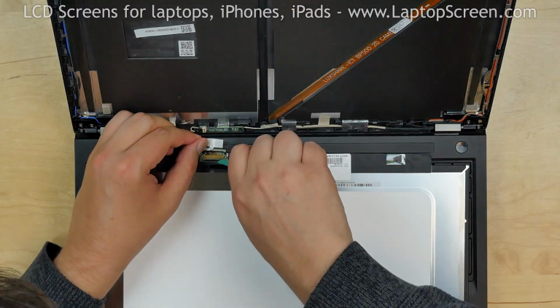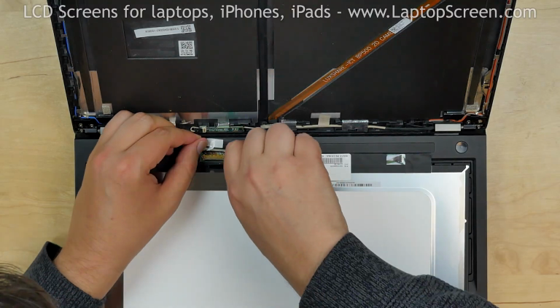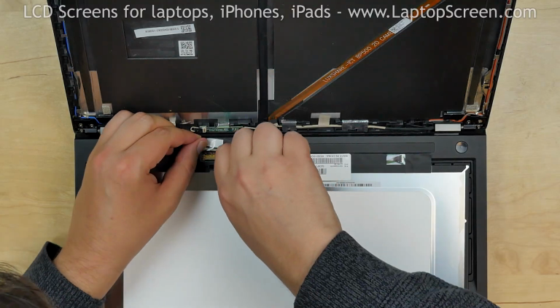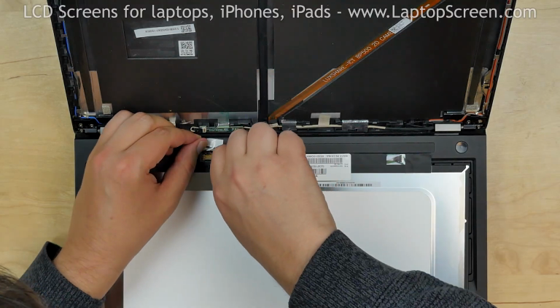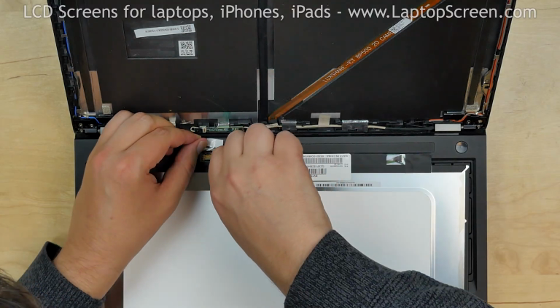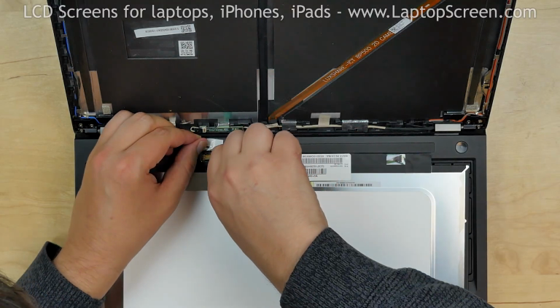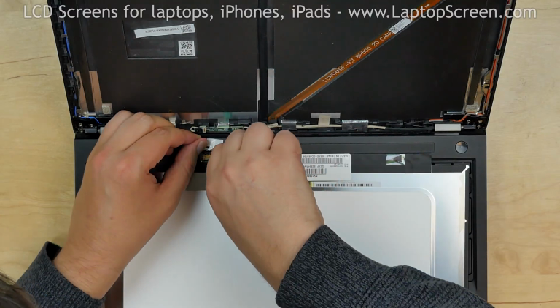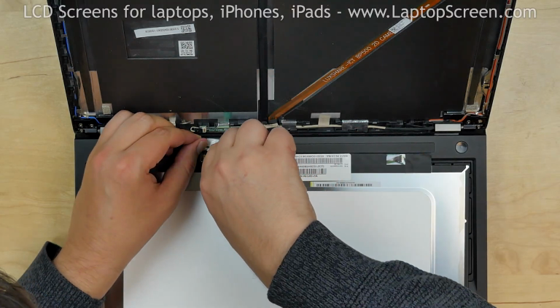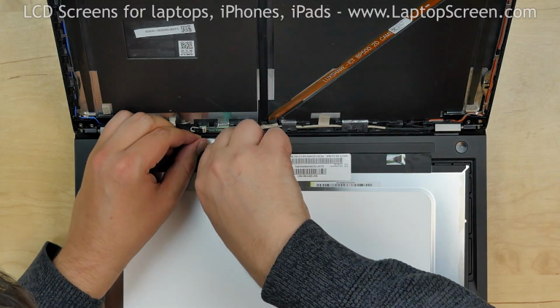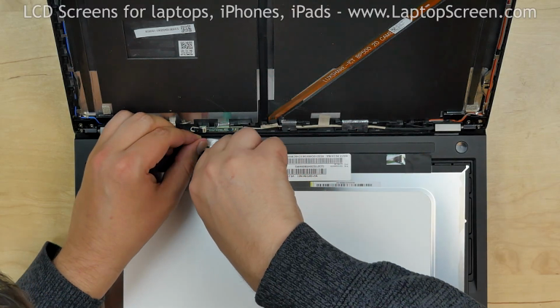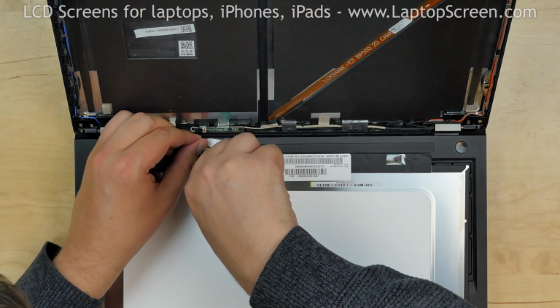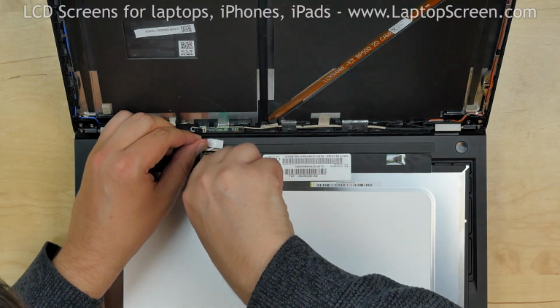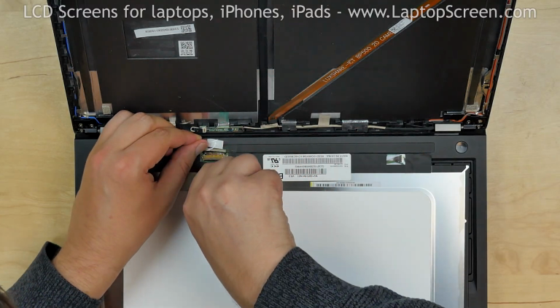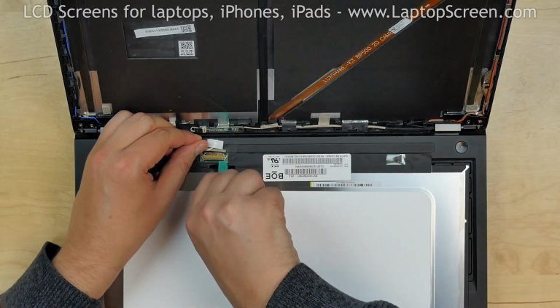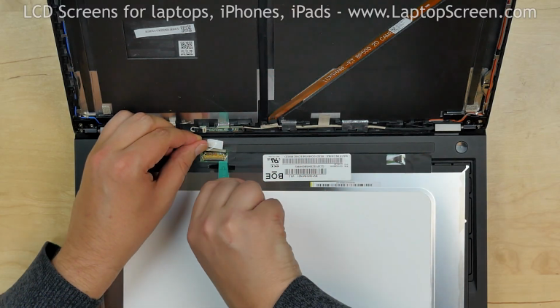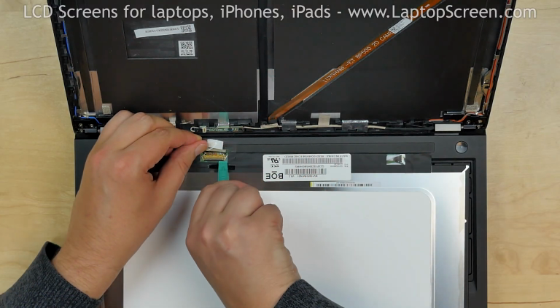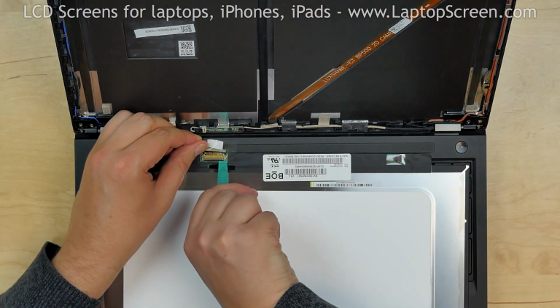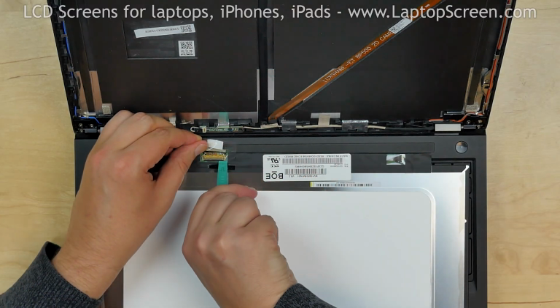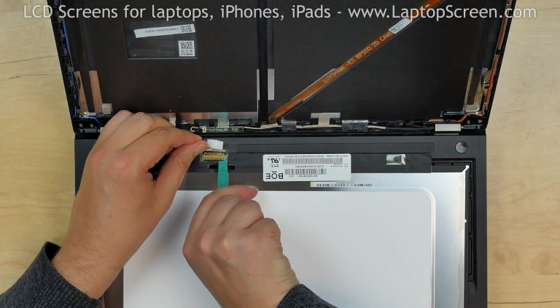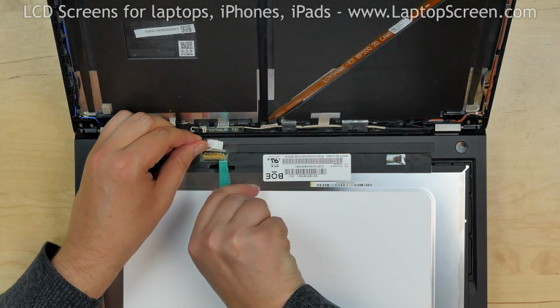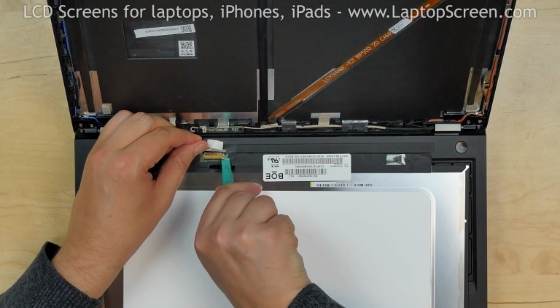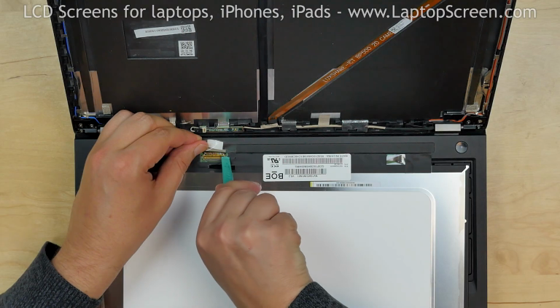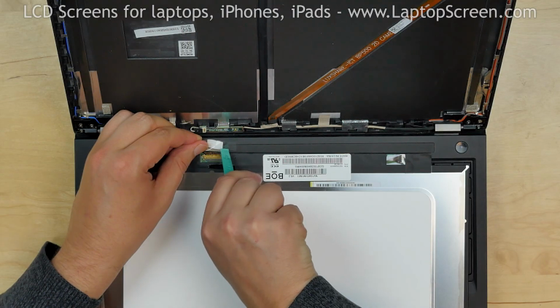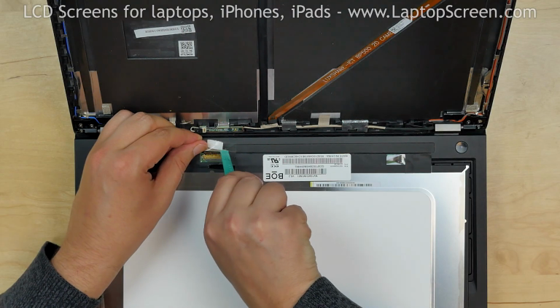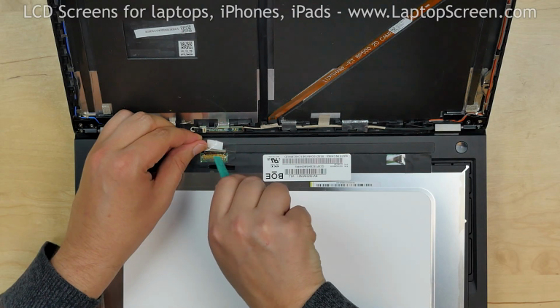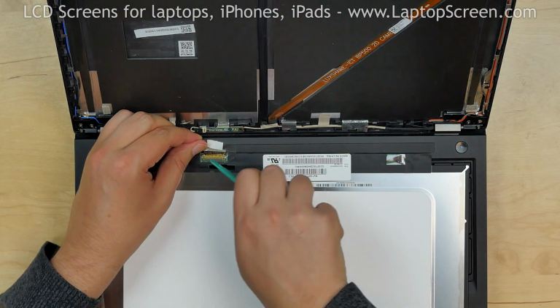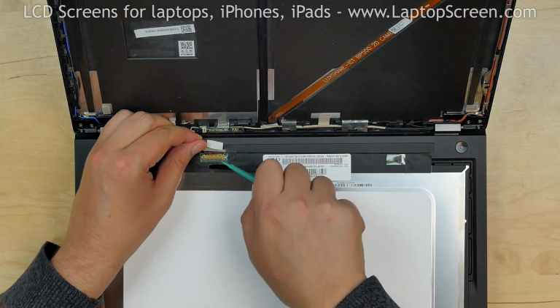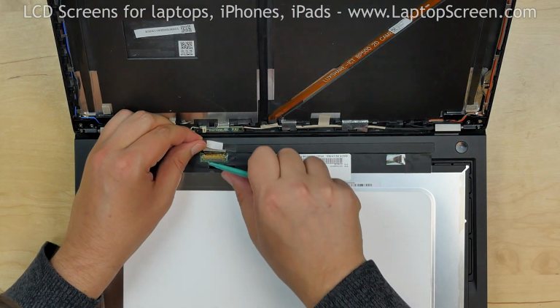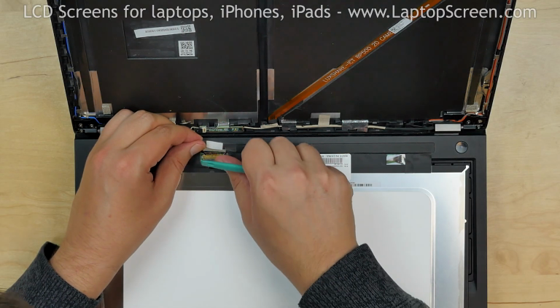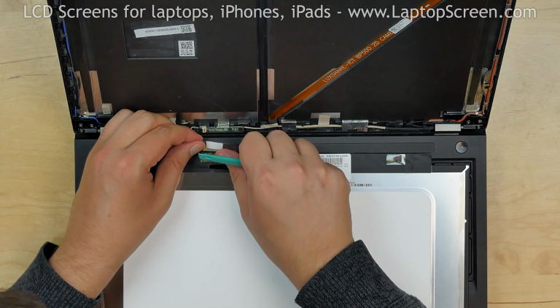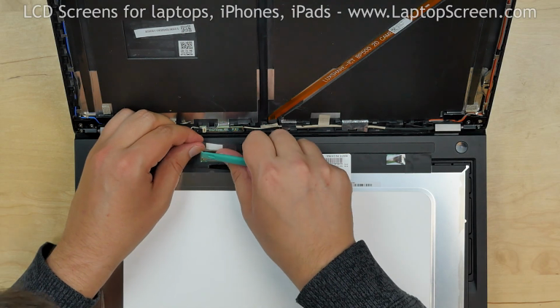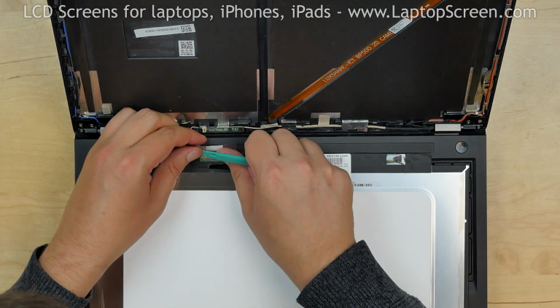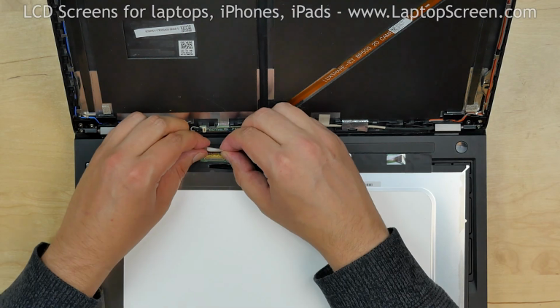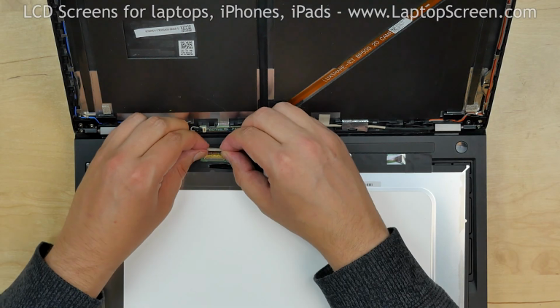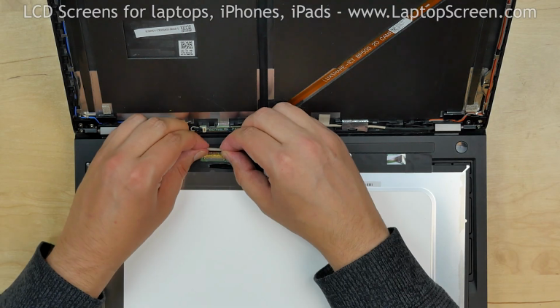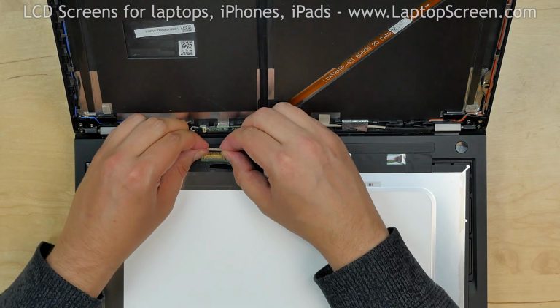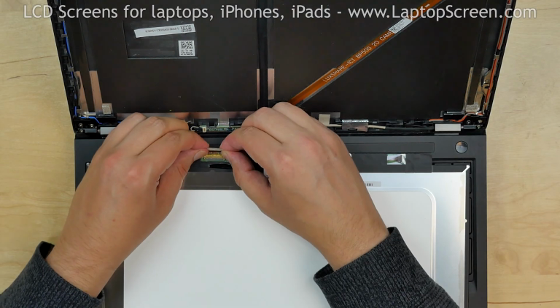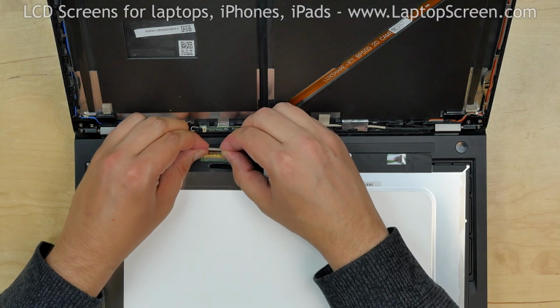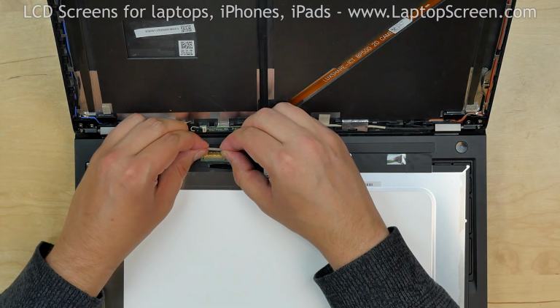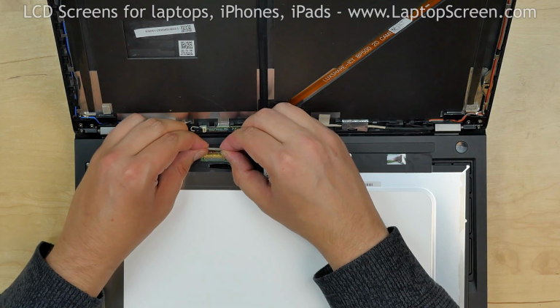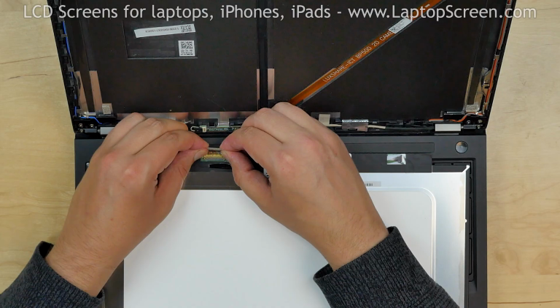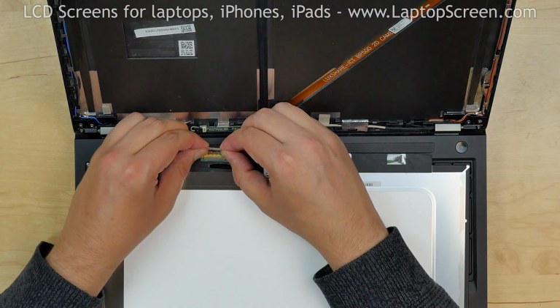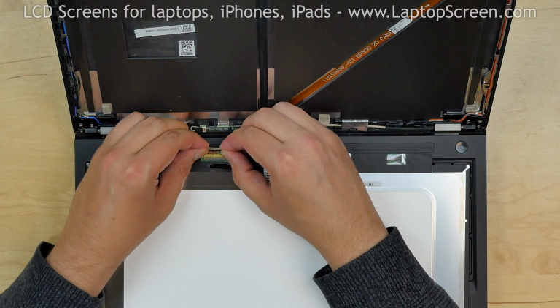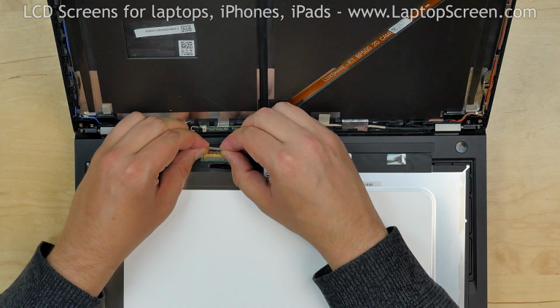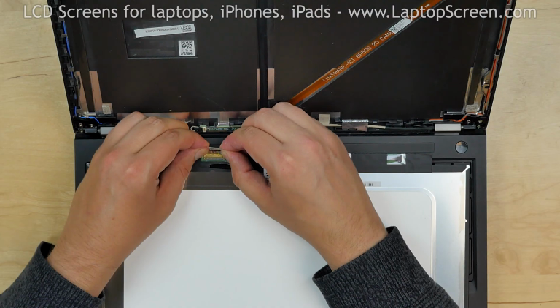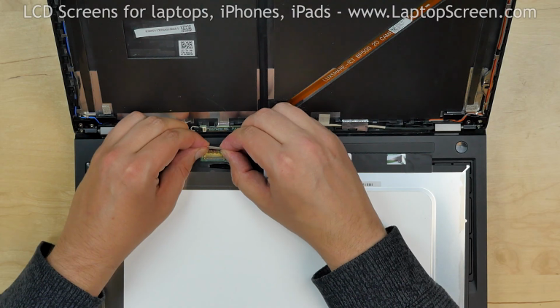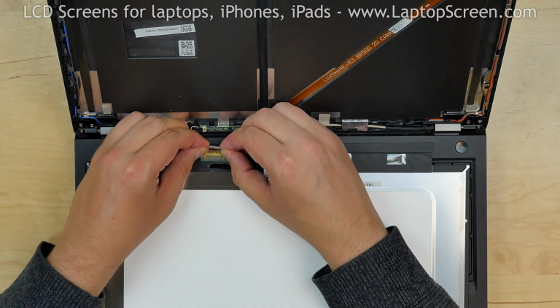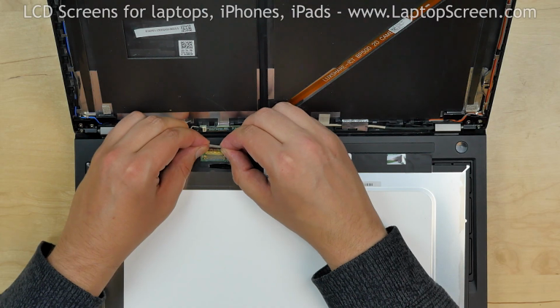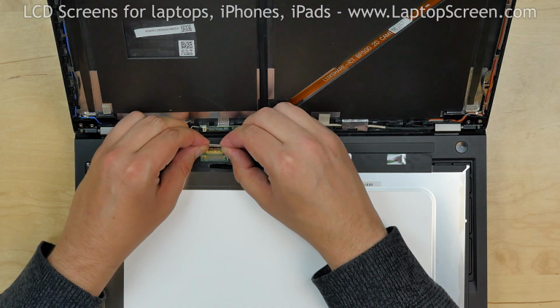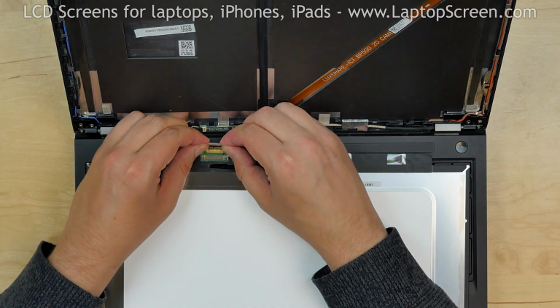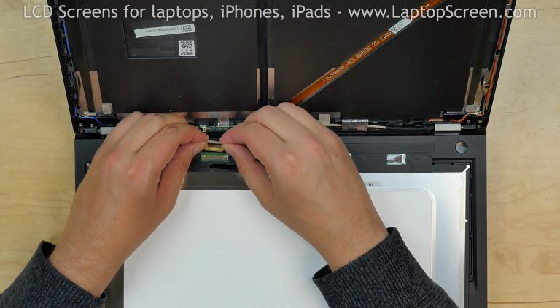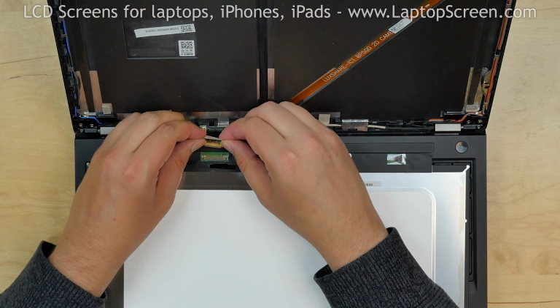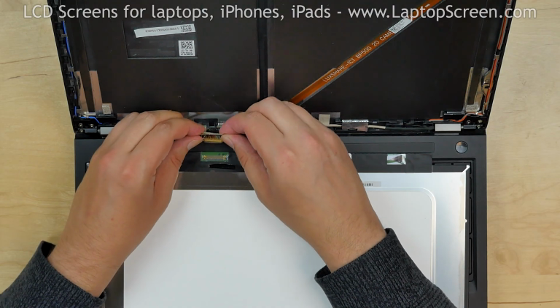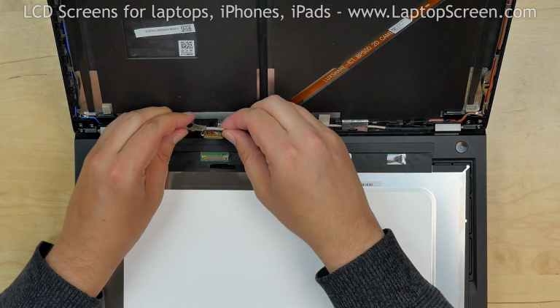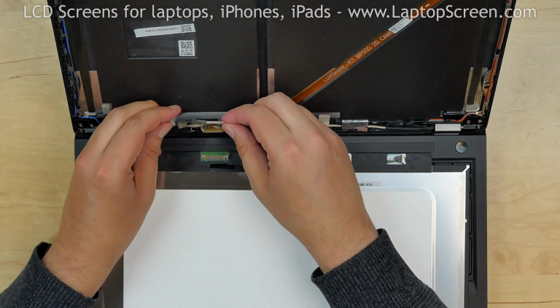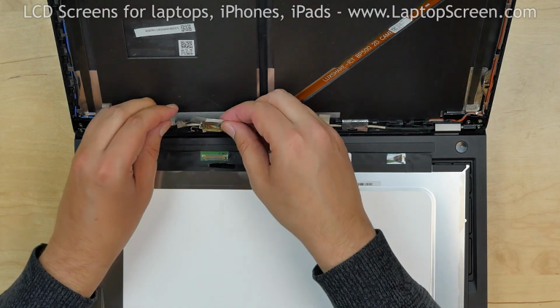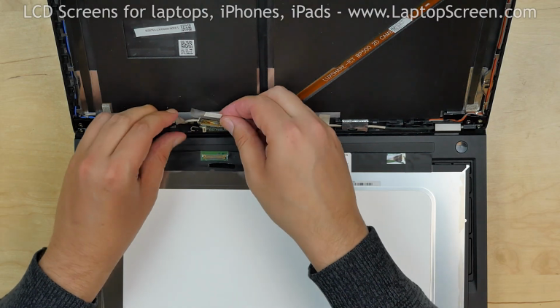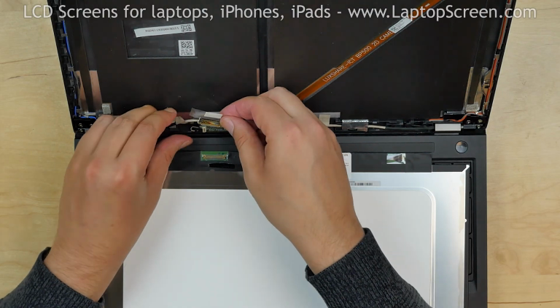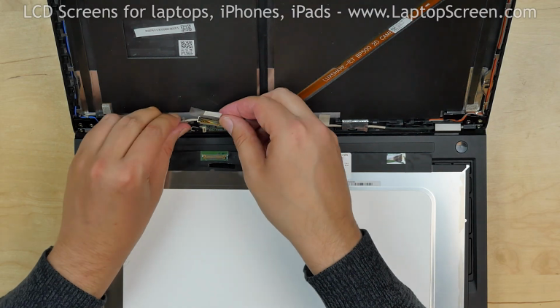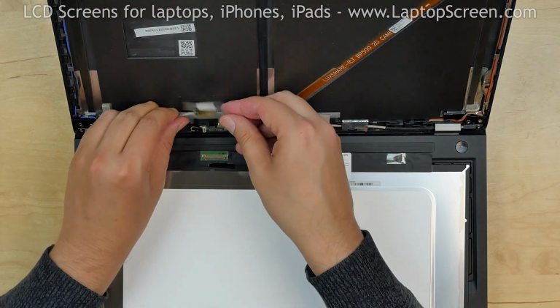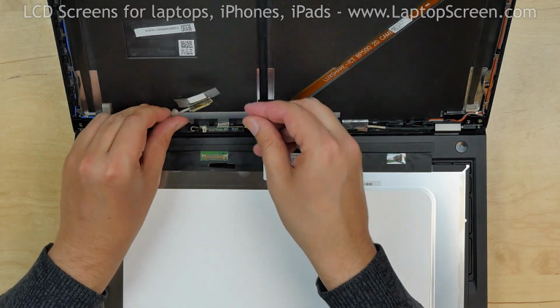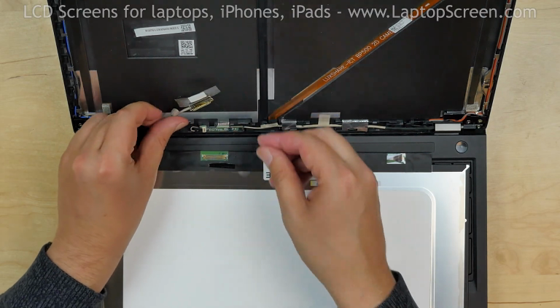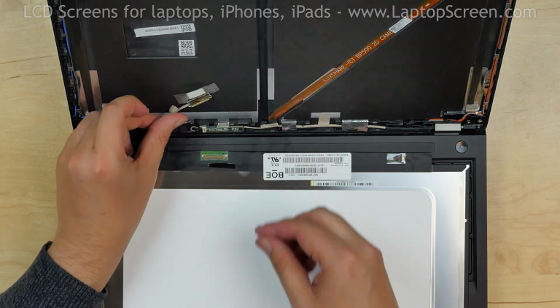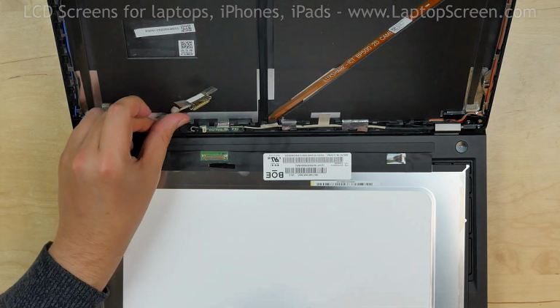Using a plastic pick, open the connector's bracket. Disconnect the video cable and discard the old screen.